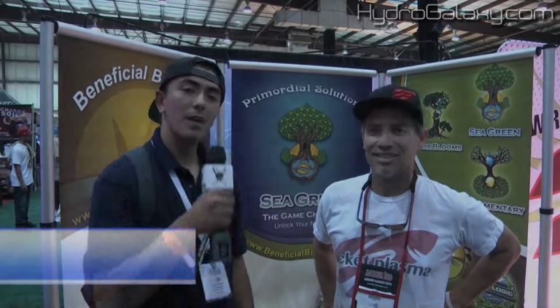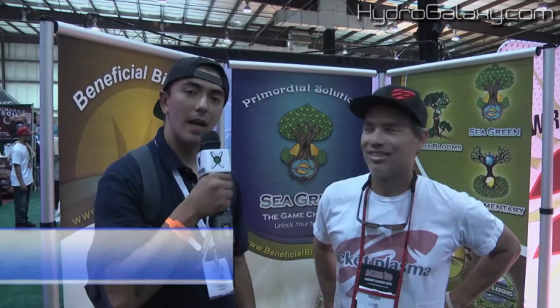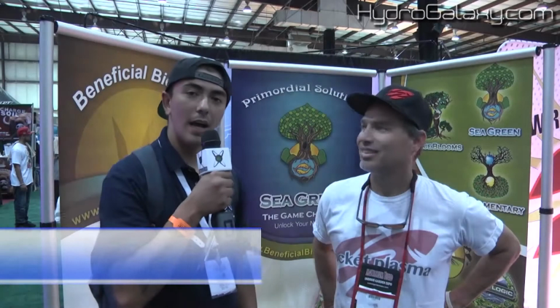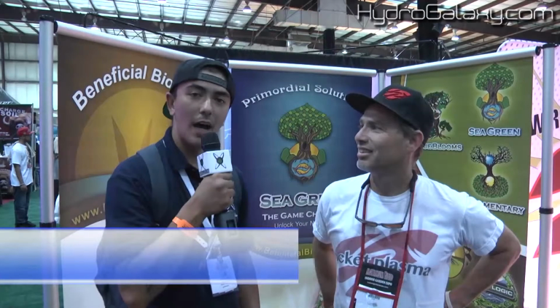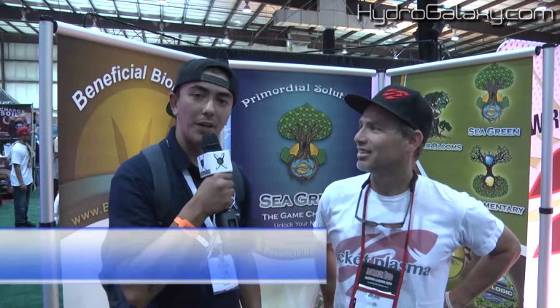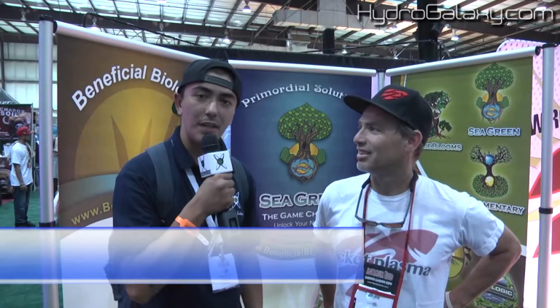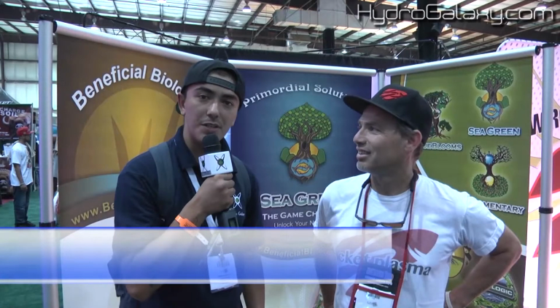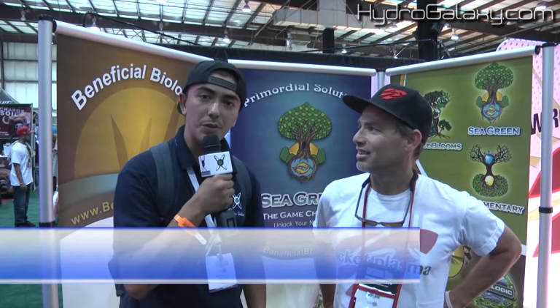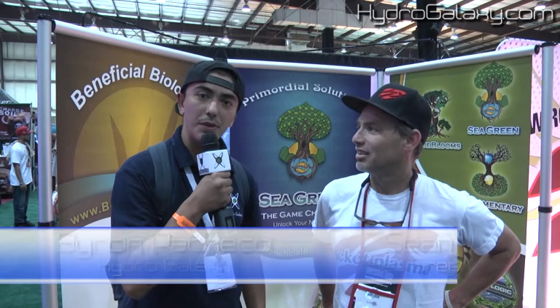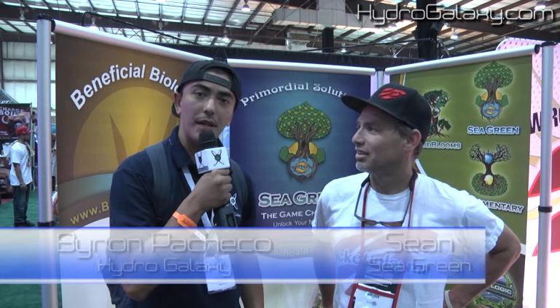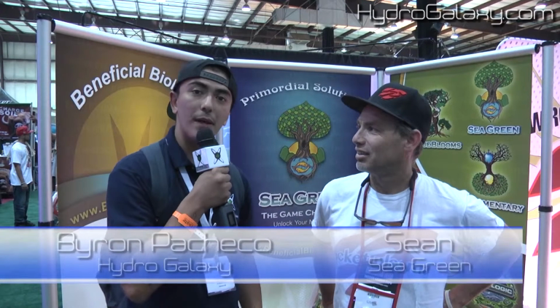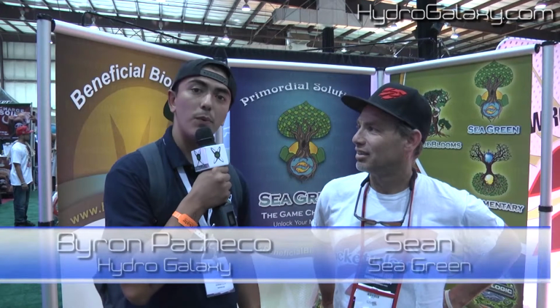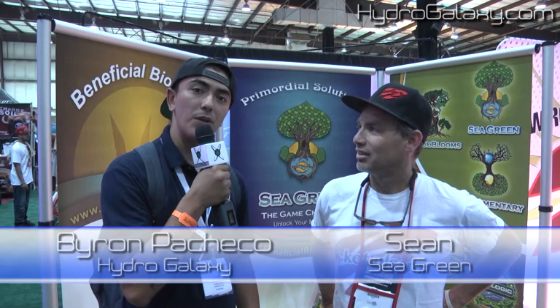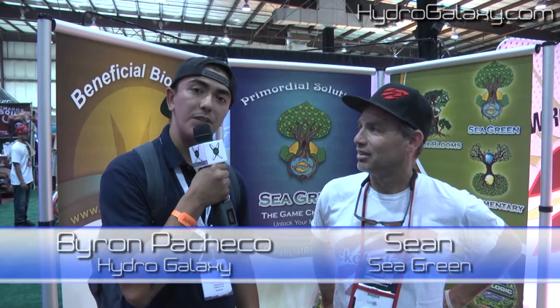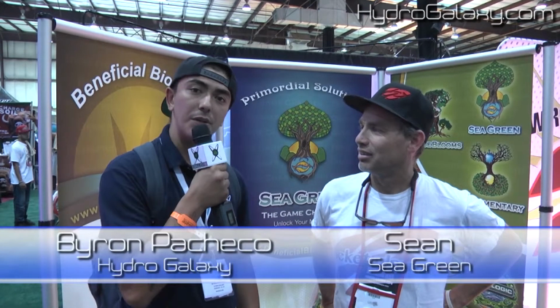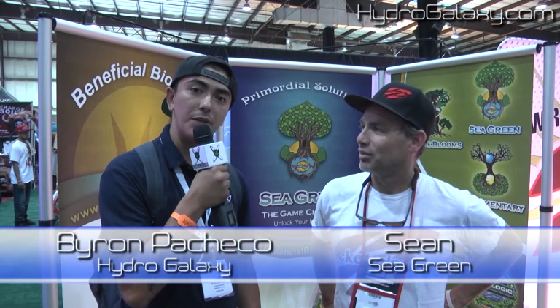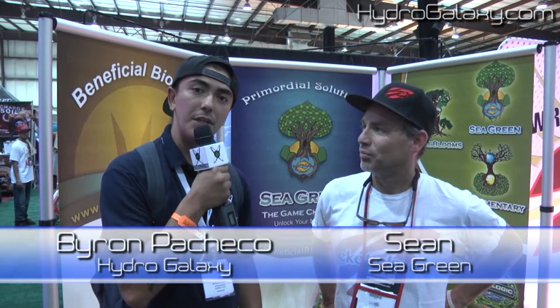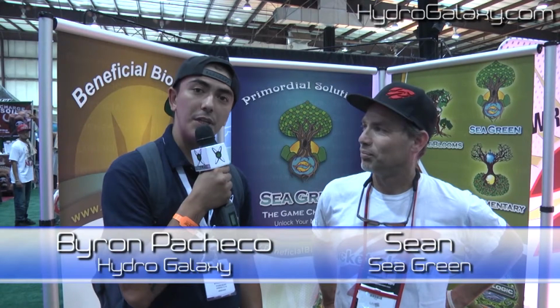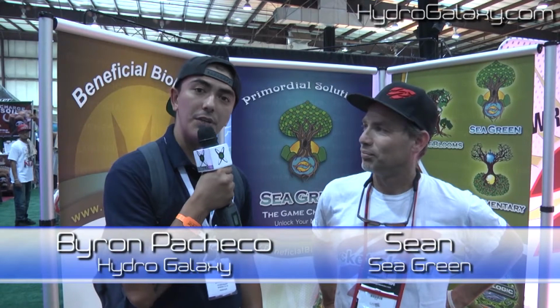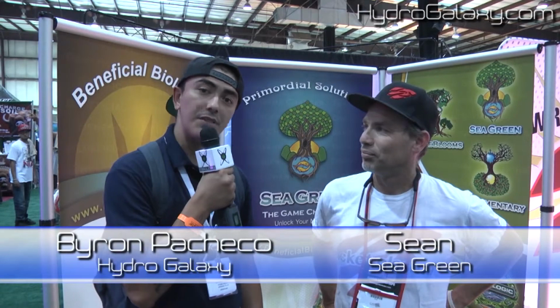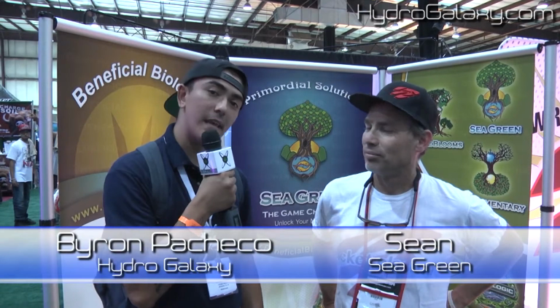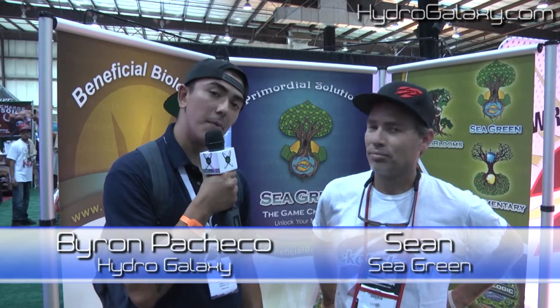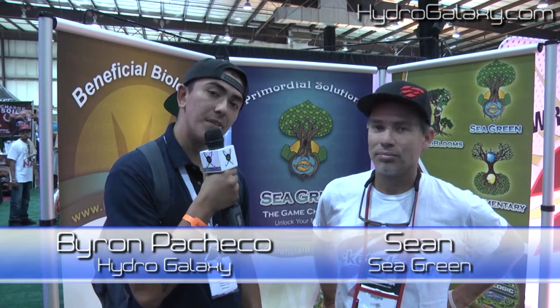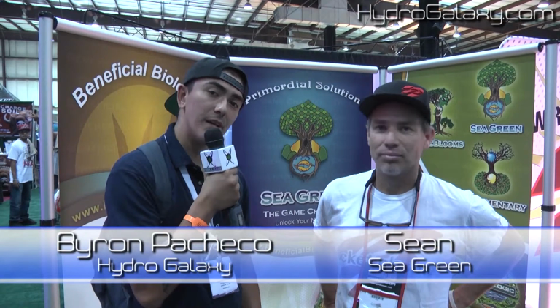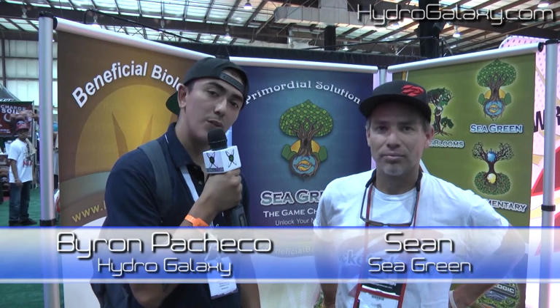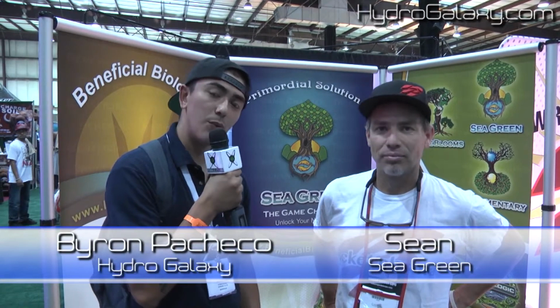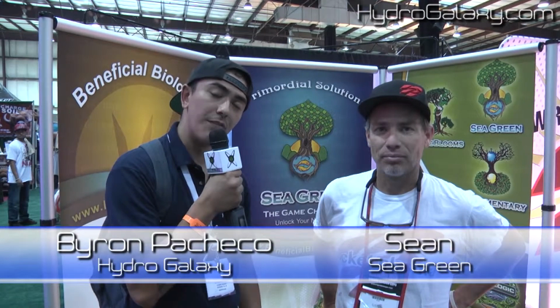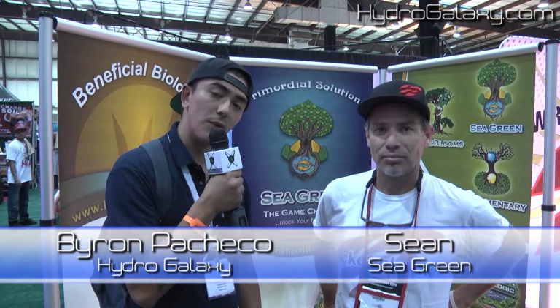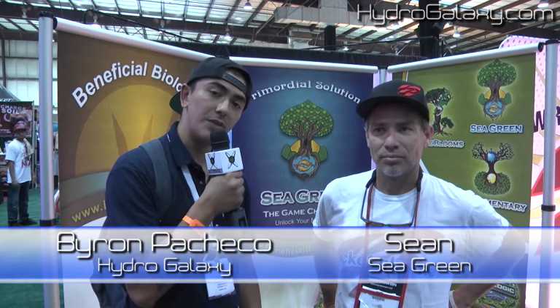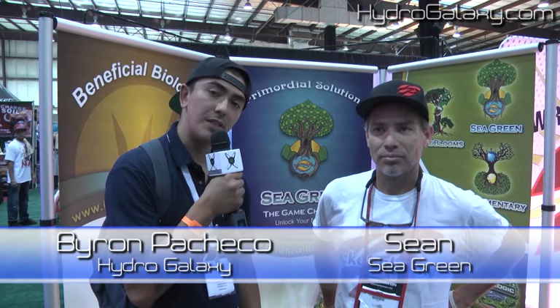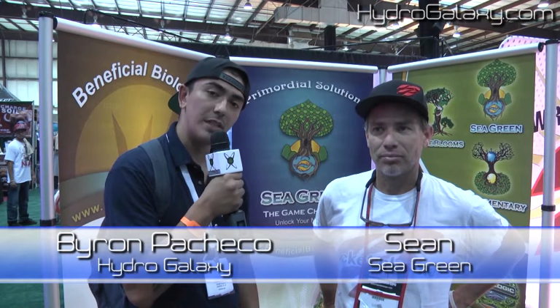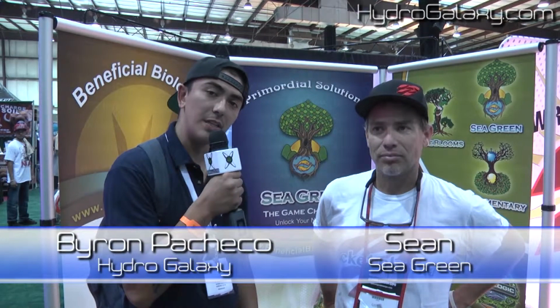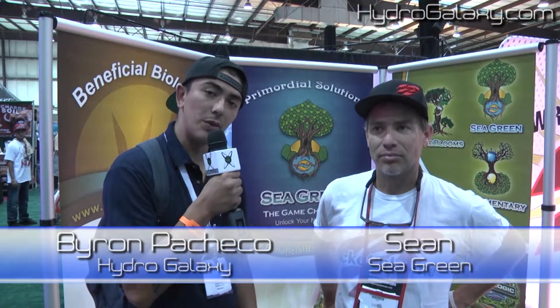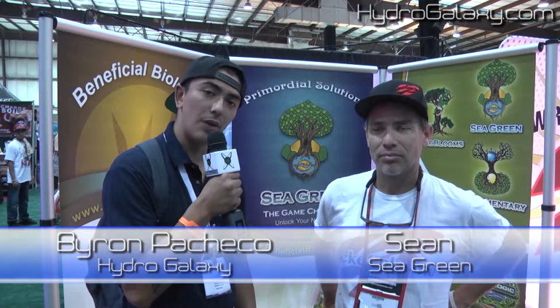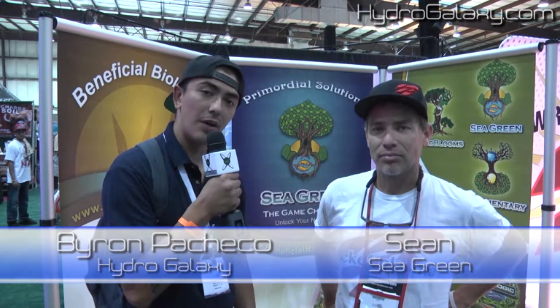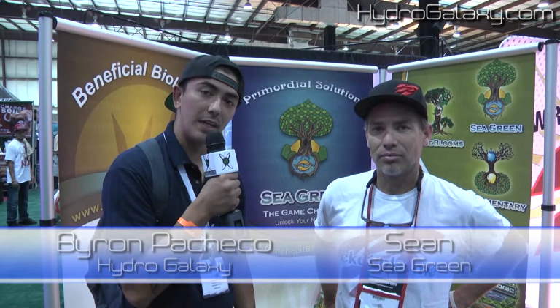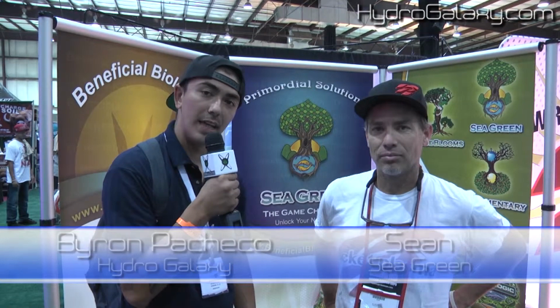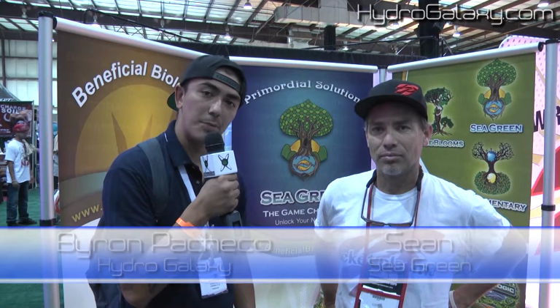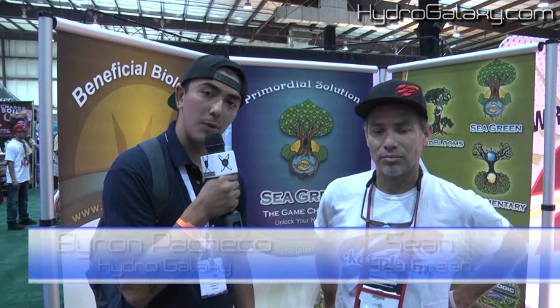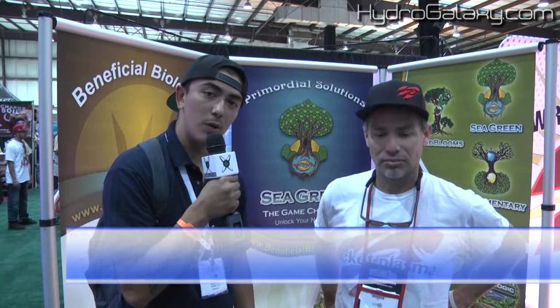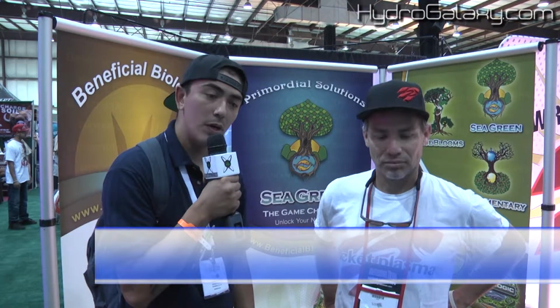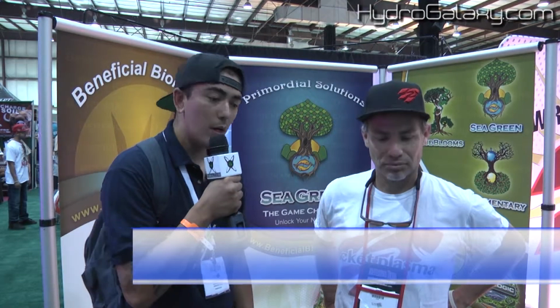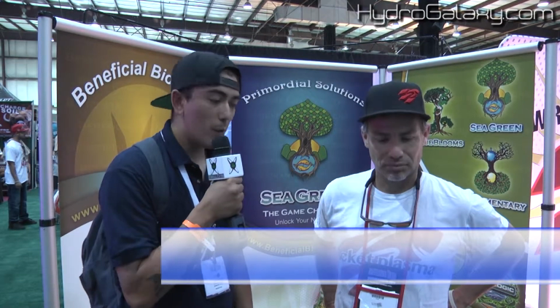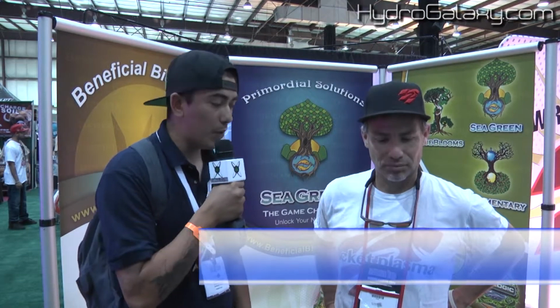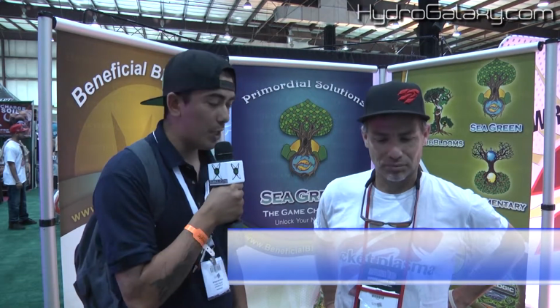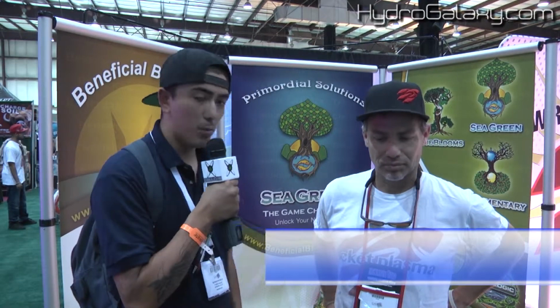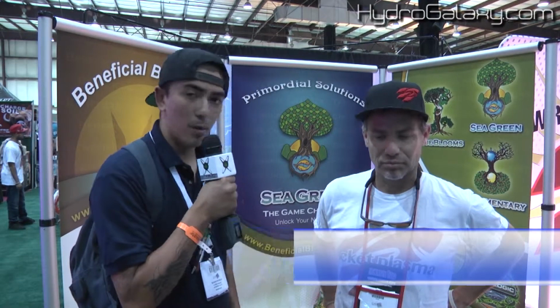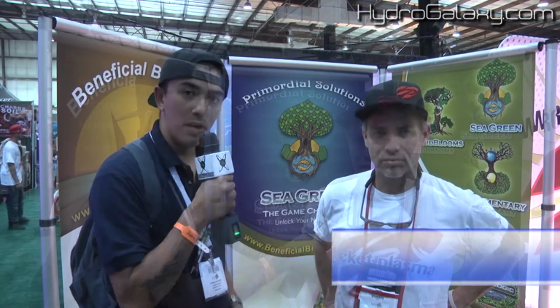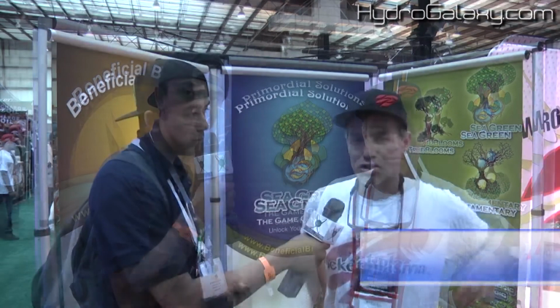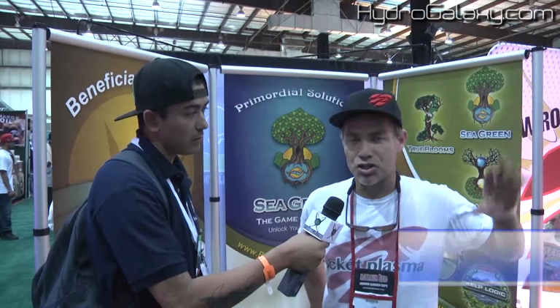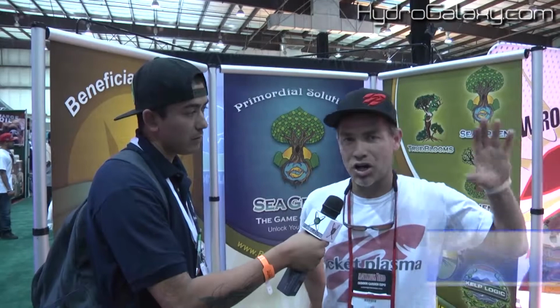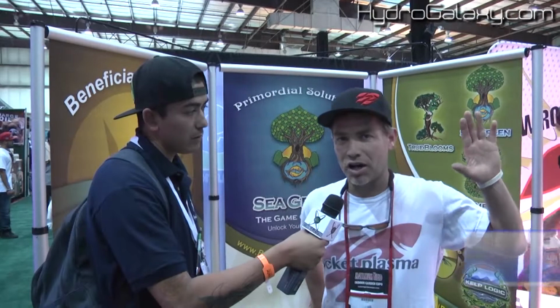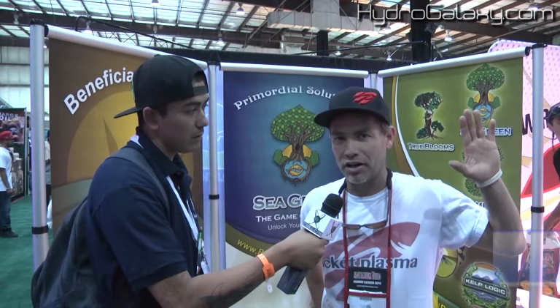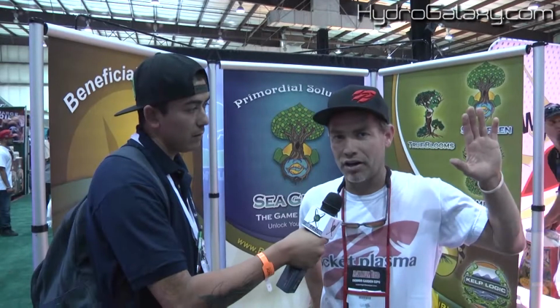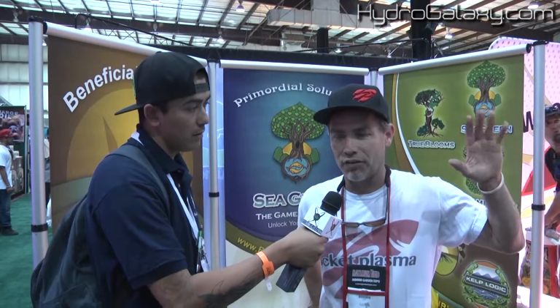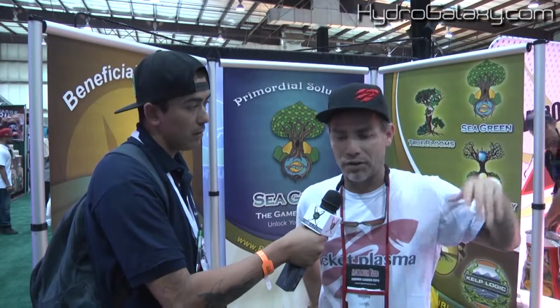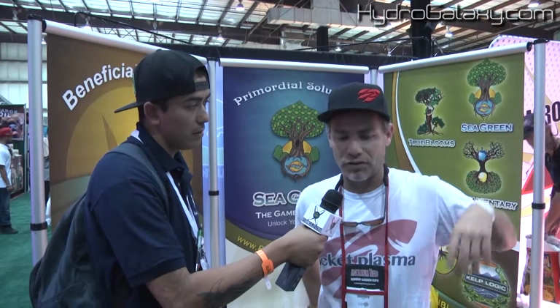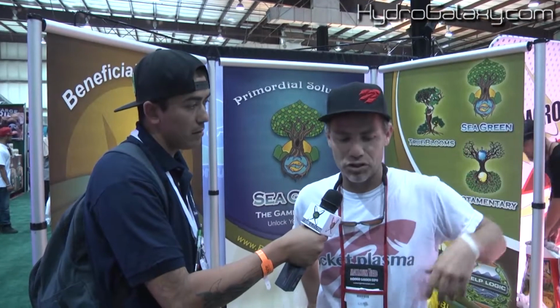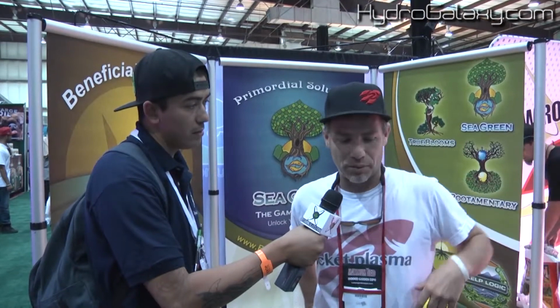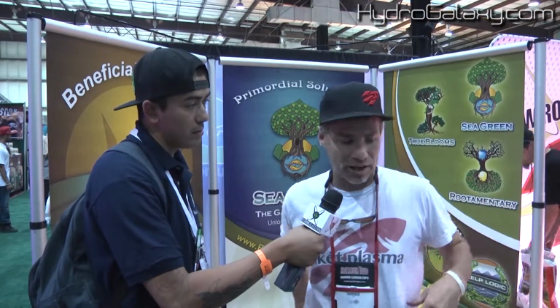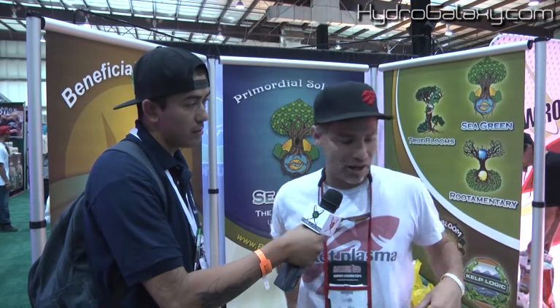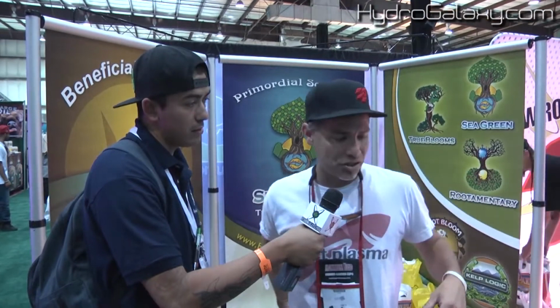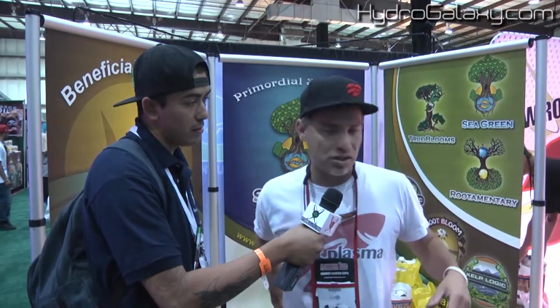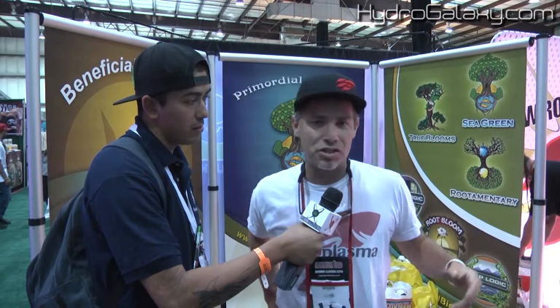How are you guys doing today? We're still here in San Mateo 2014 Indoor Gardening Expo, here with Sean from Beneficial Biologics.